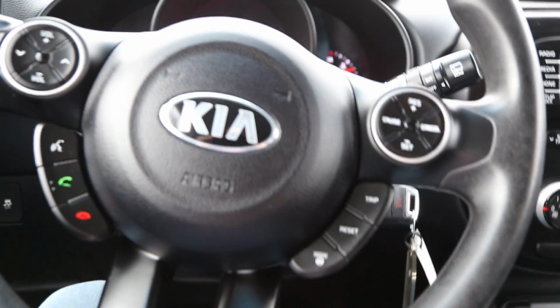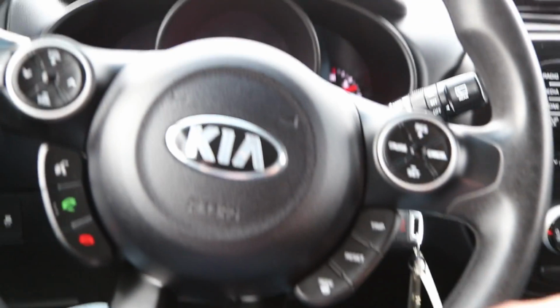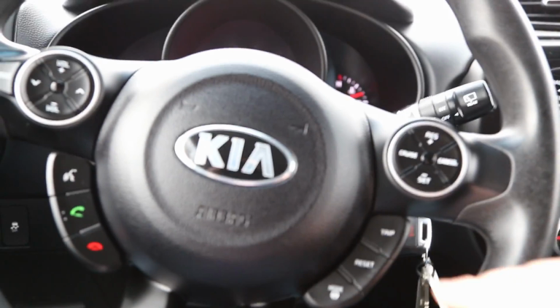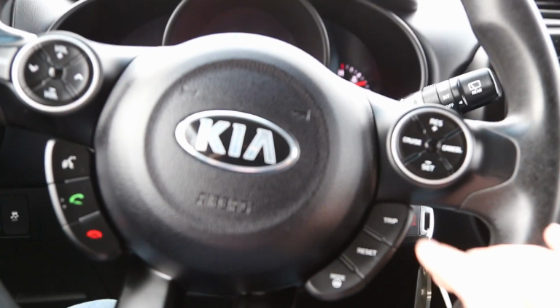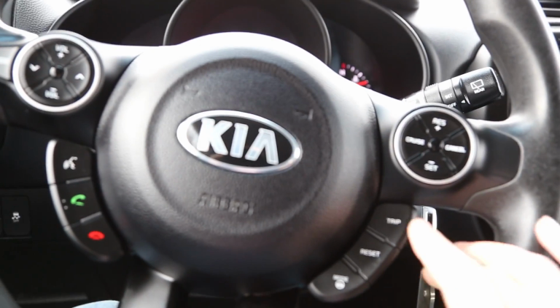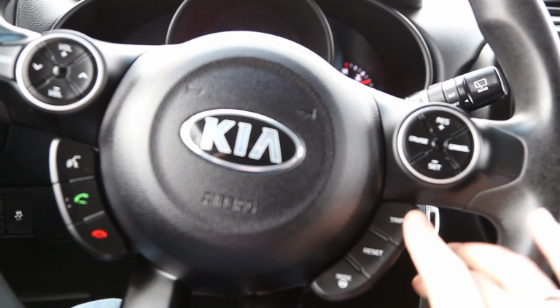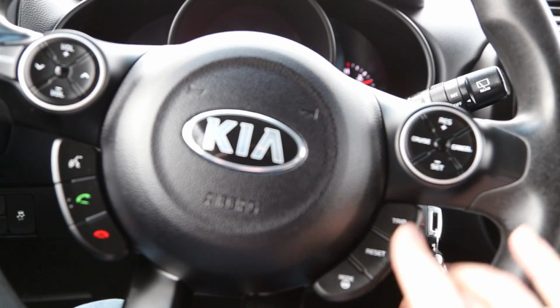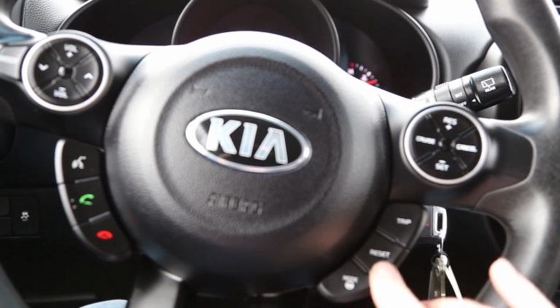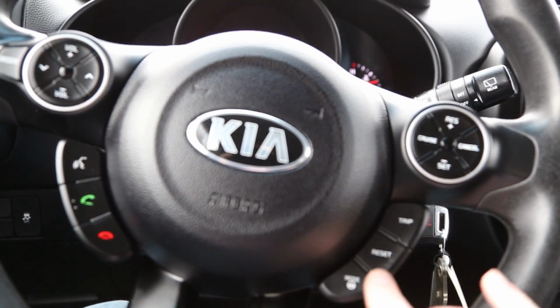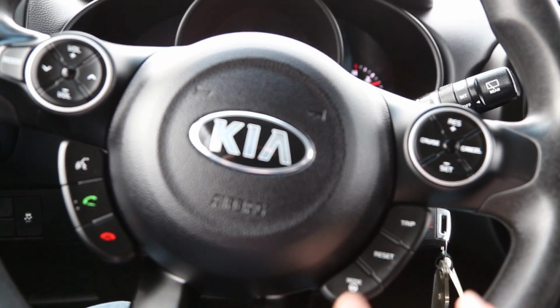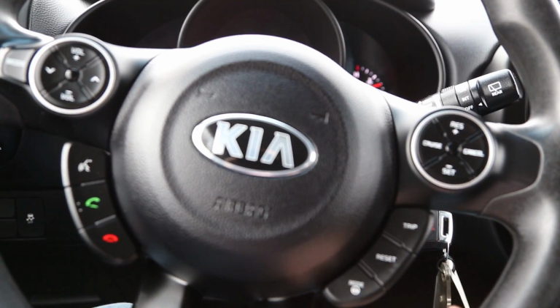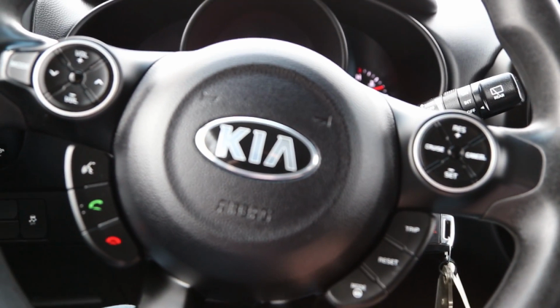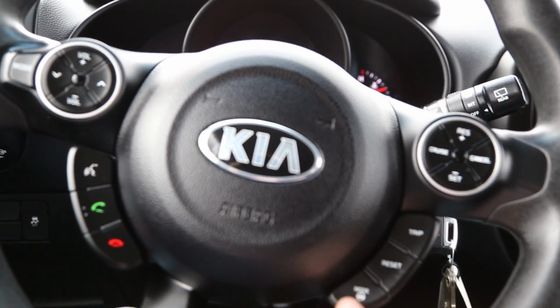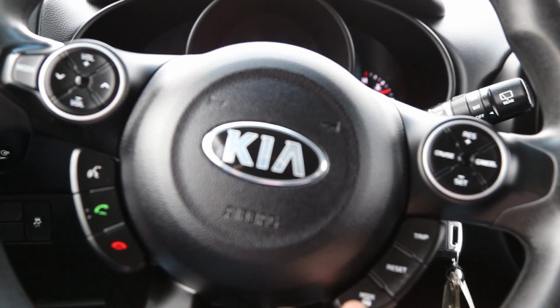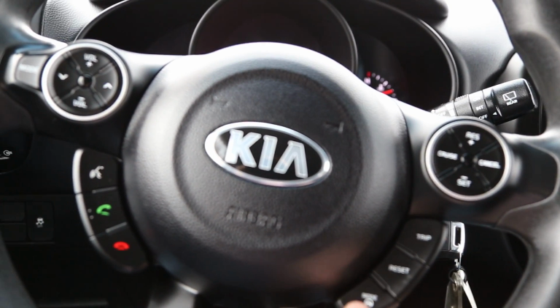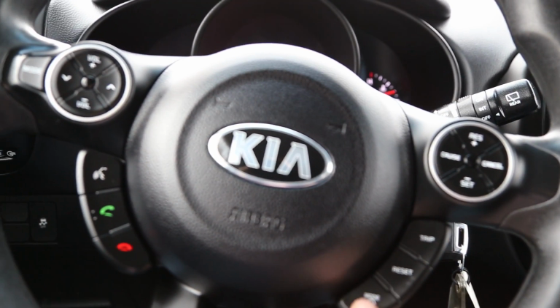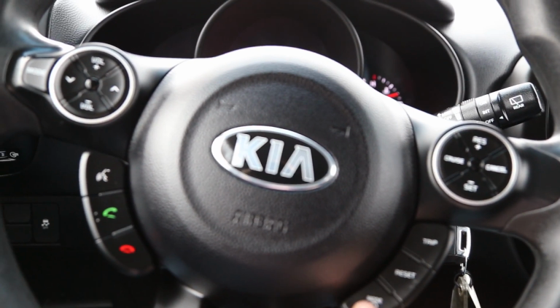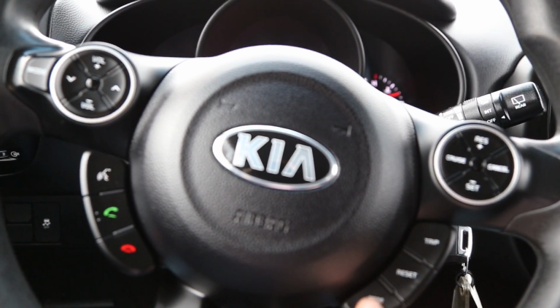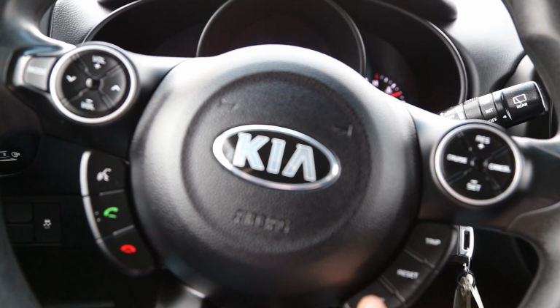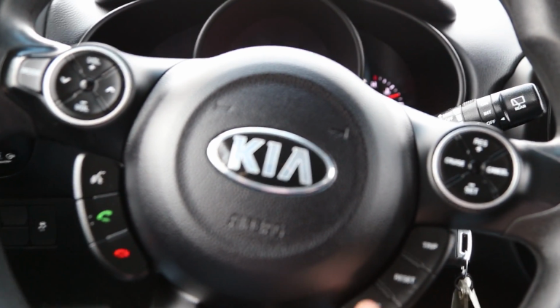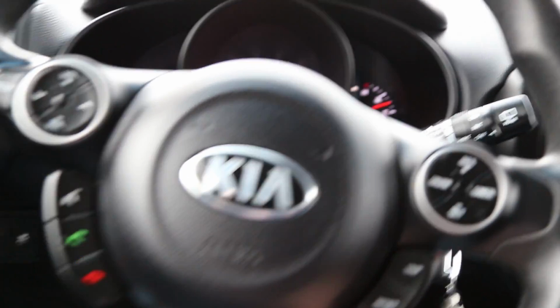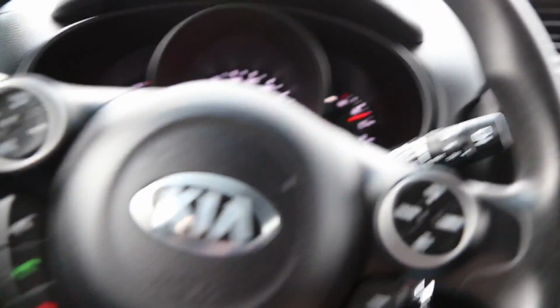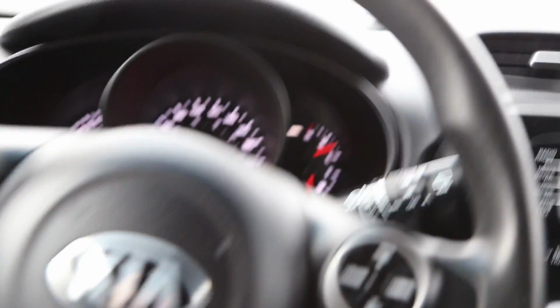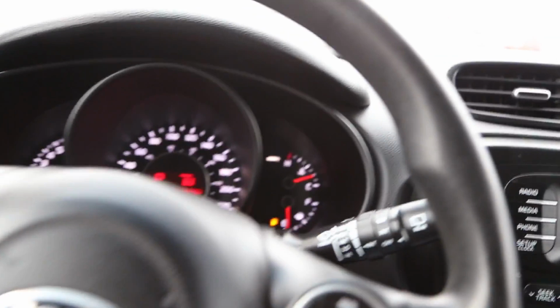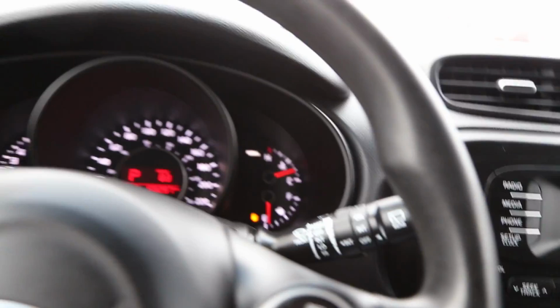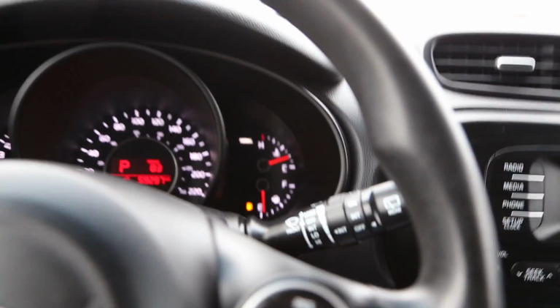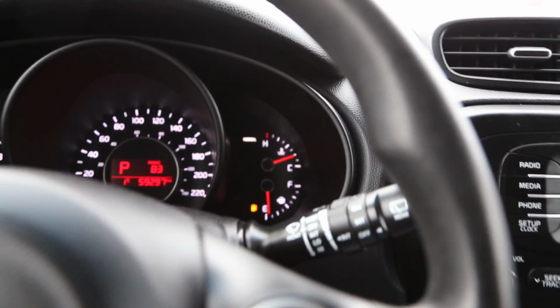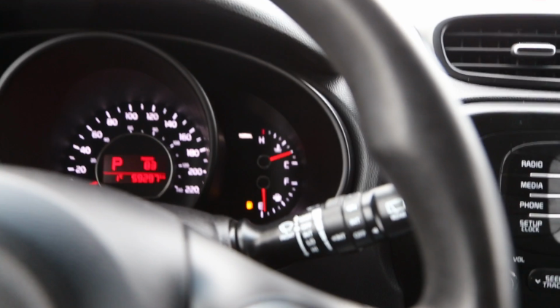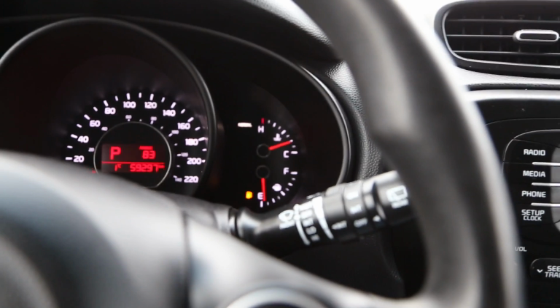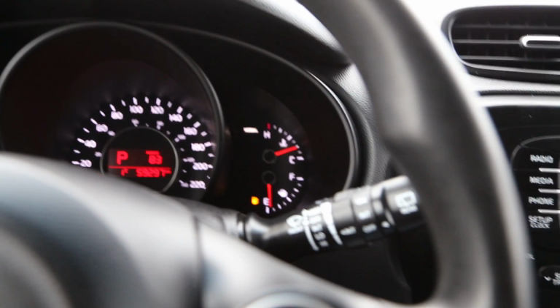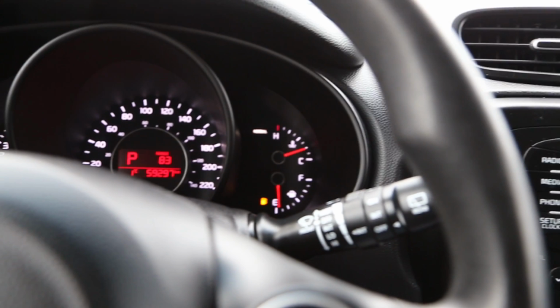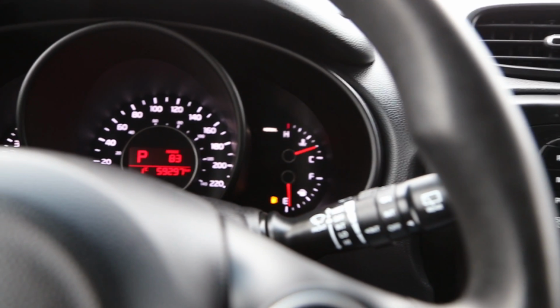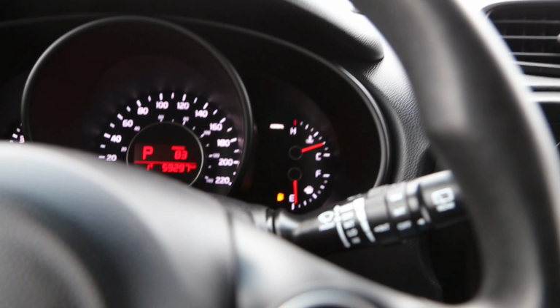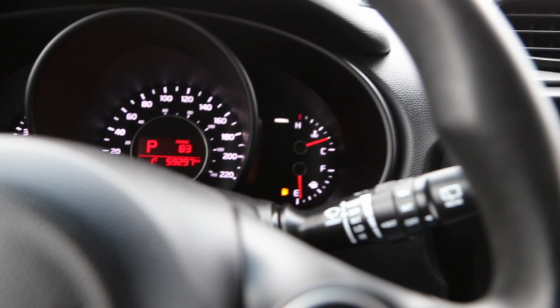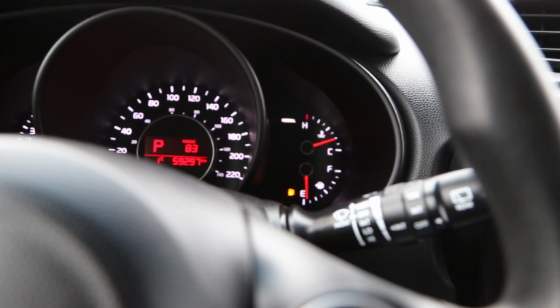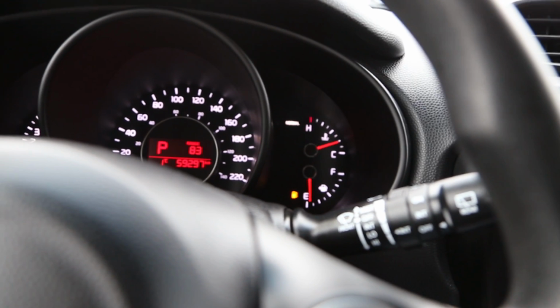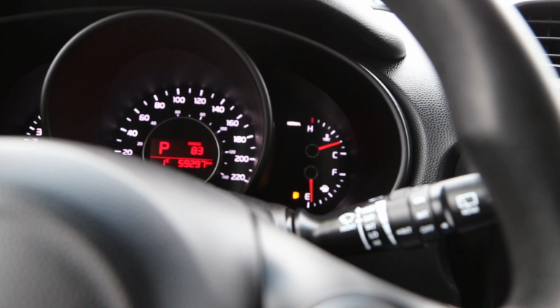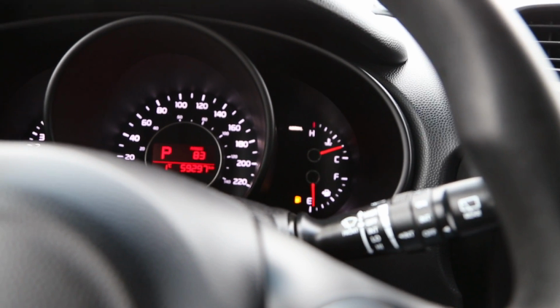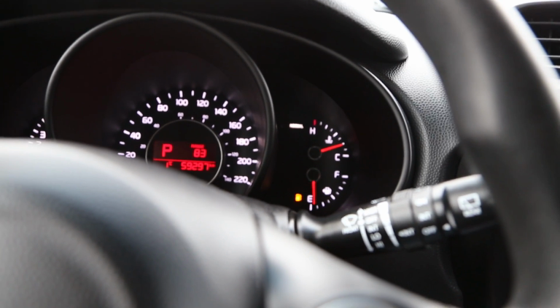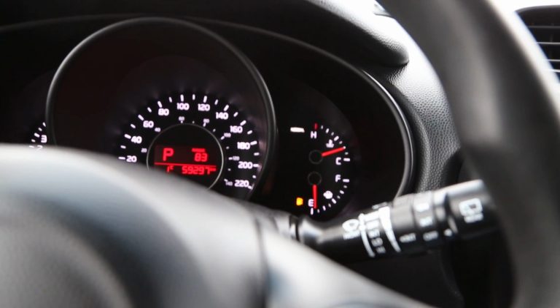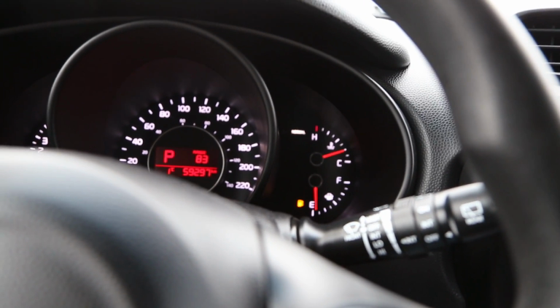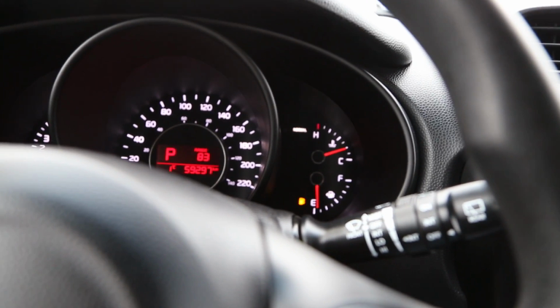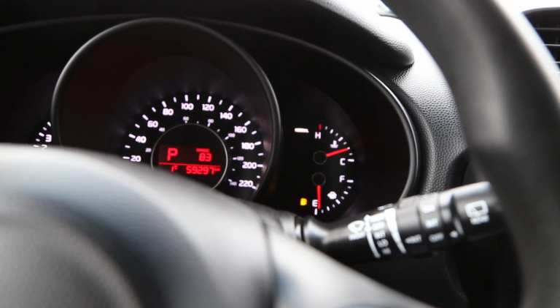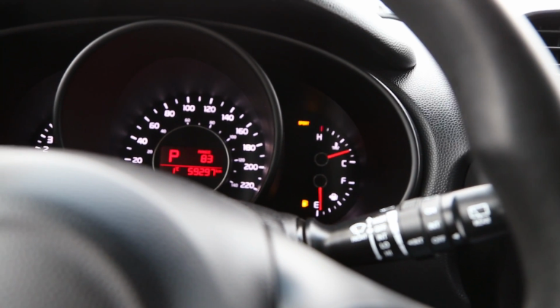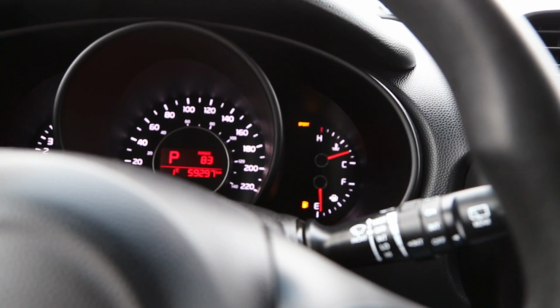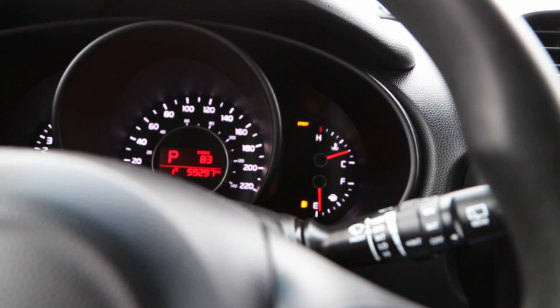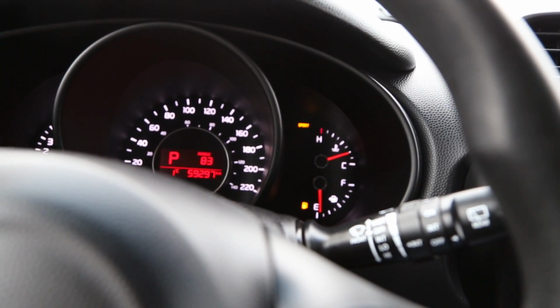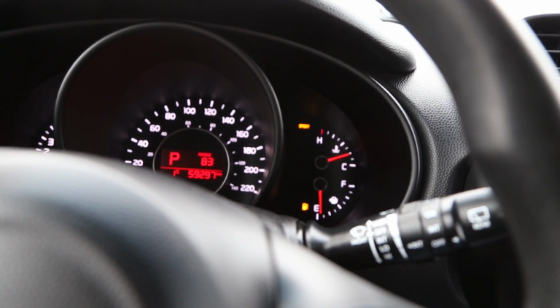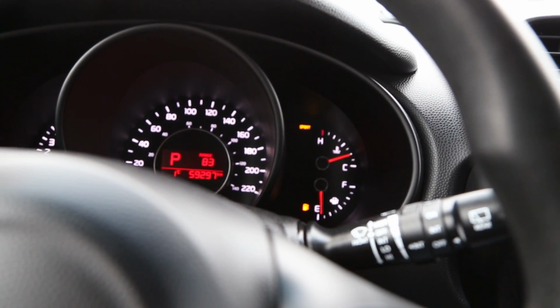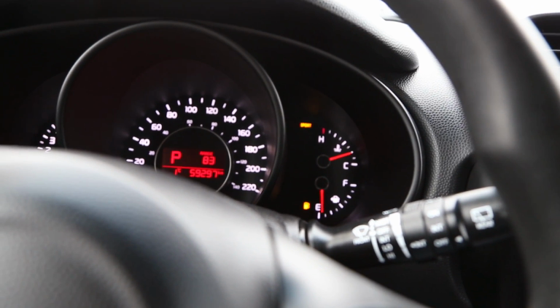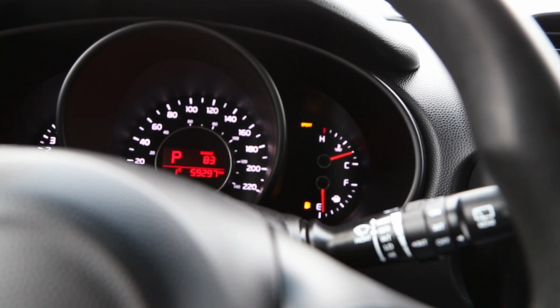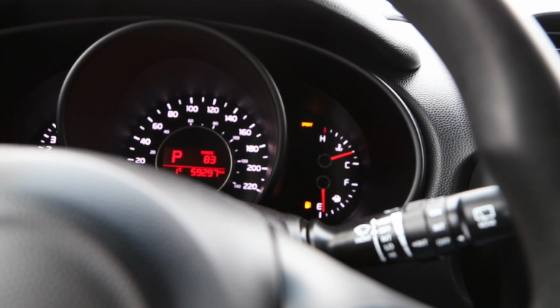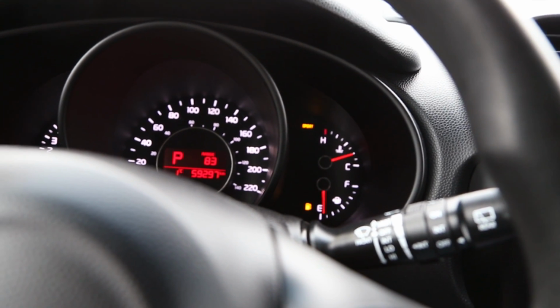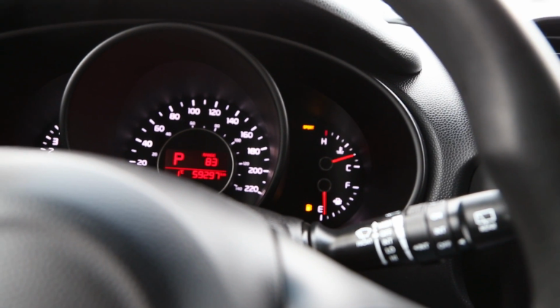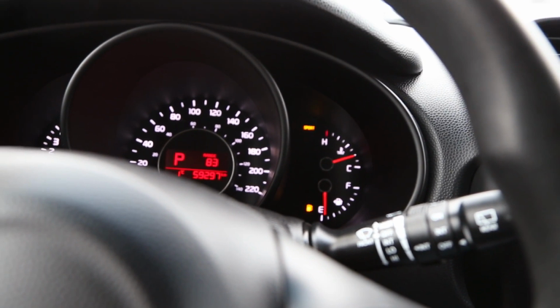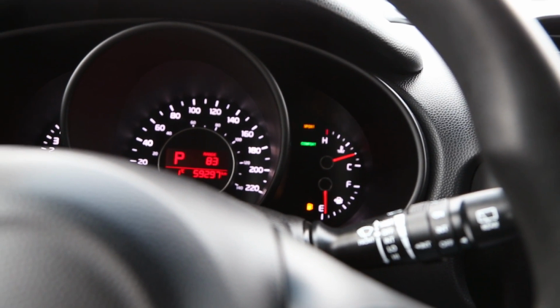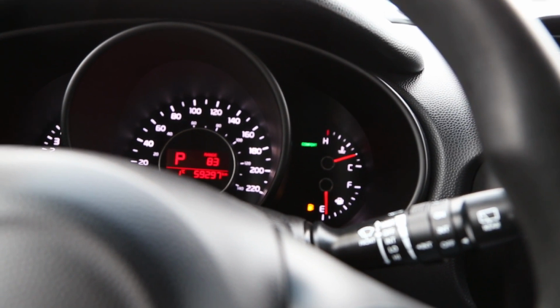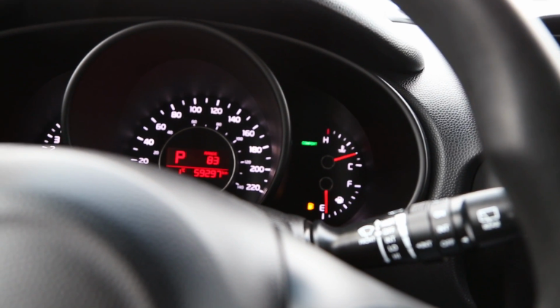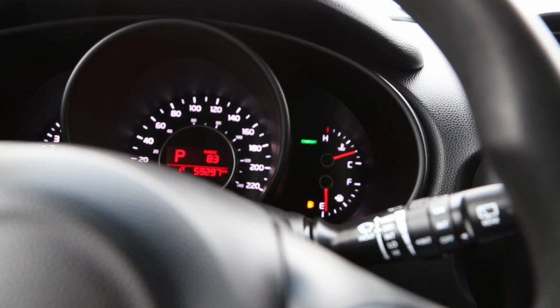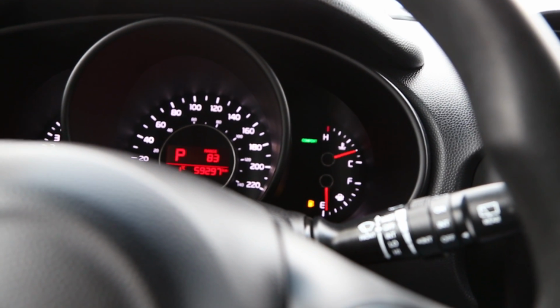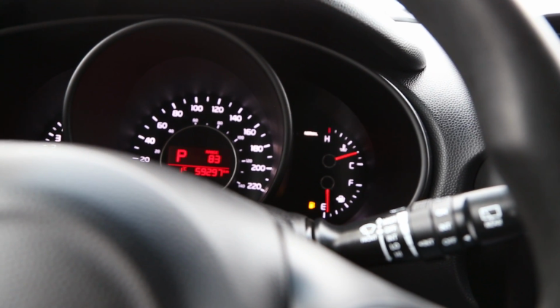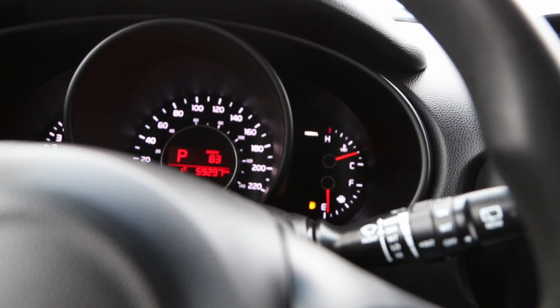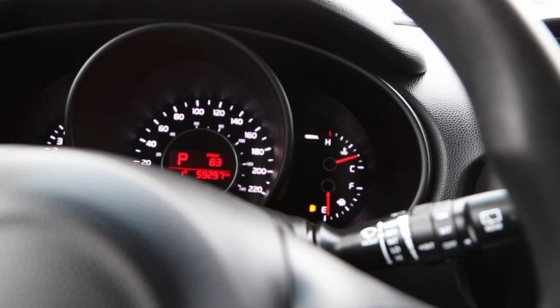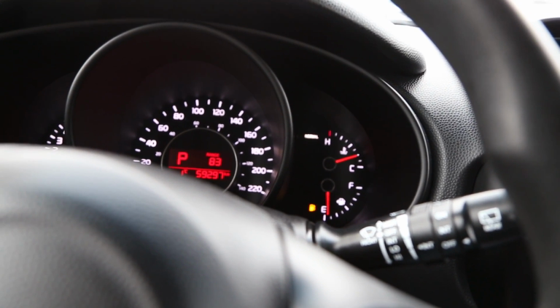We have trip, reset, and mode controls. If we put it to mode, you can actually see it changing — we have normal, sport, and comfort drive modes.